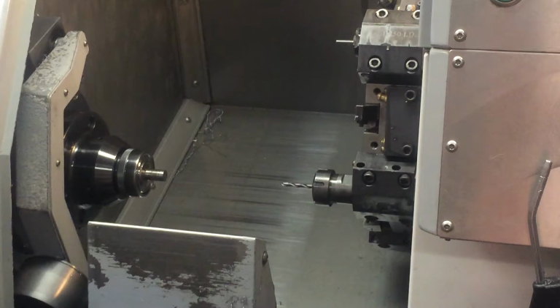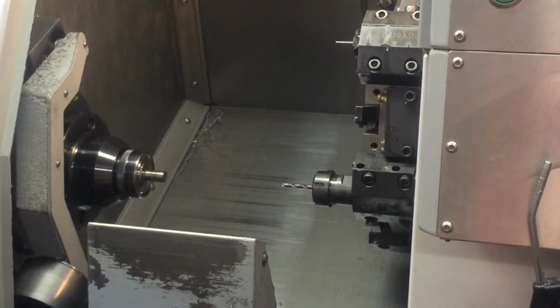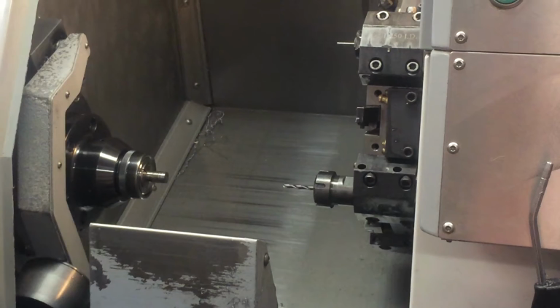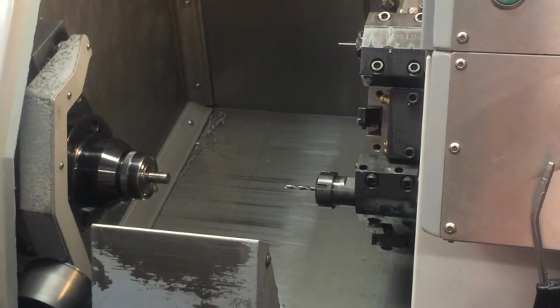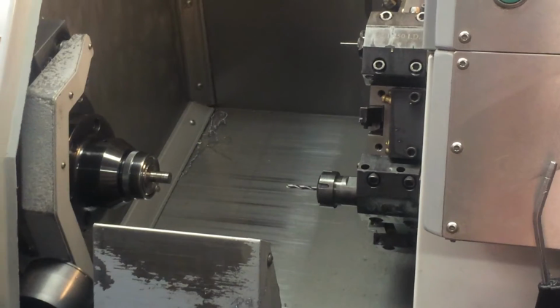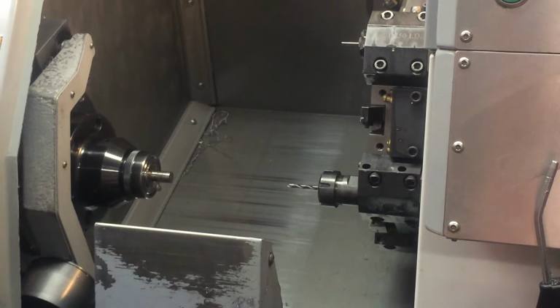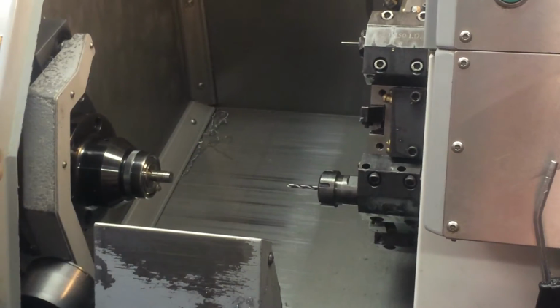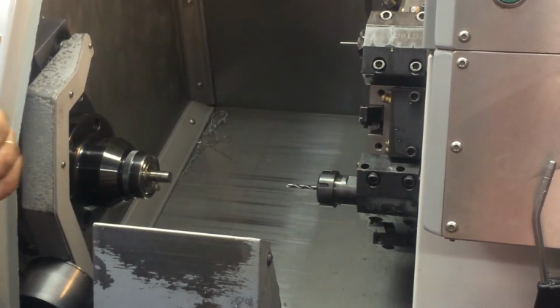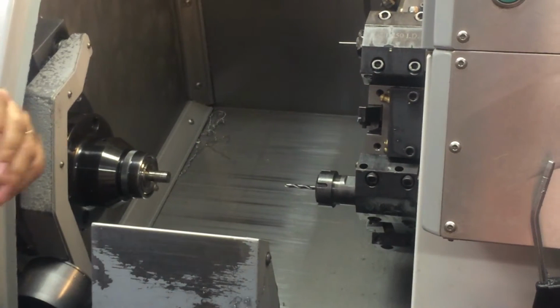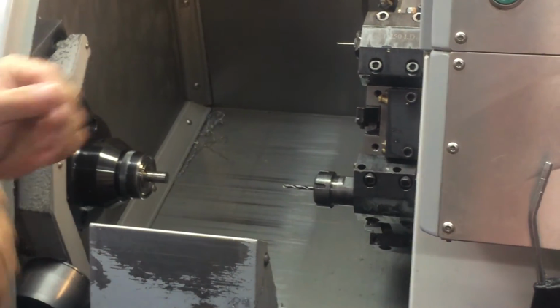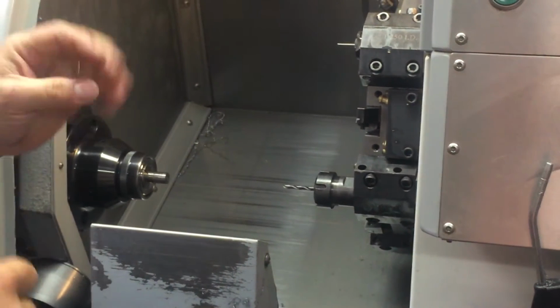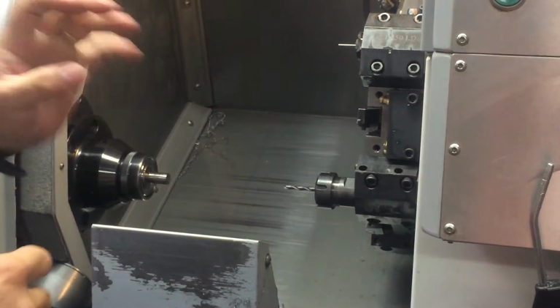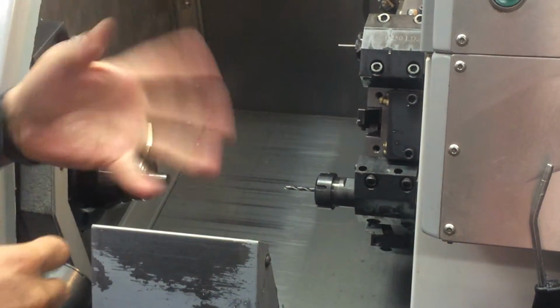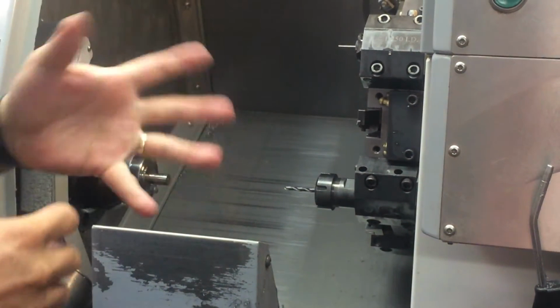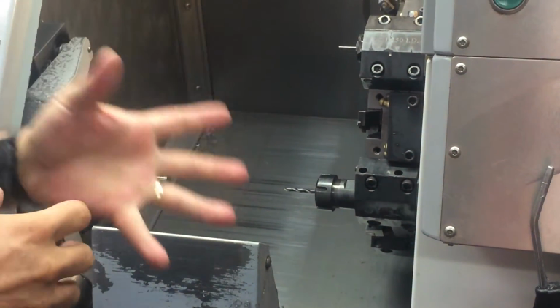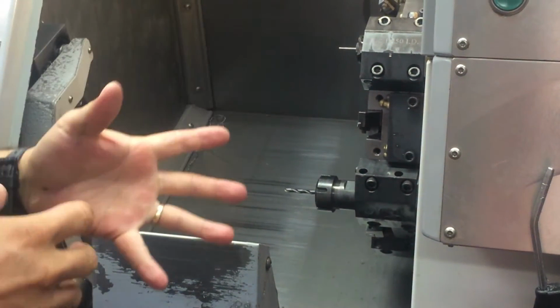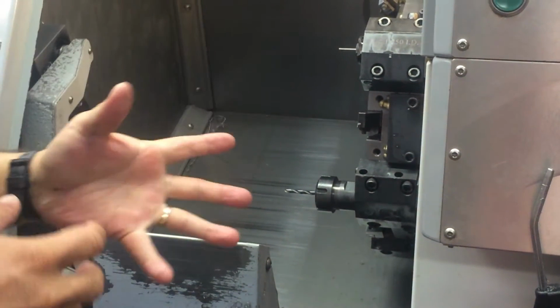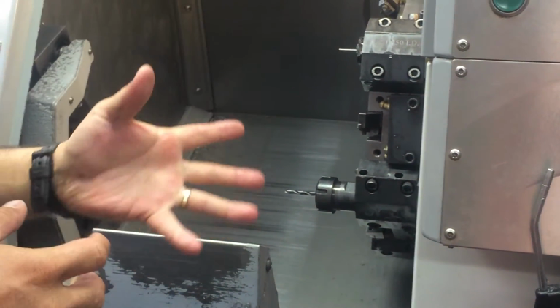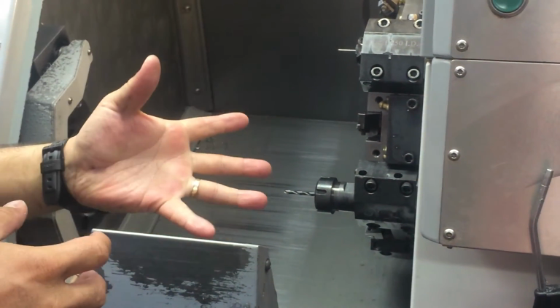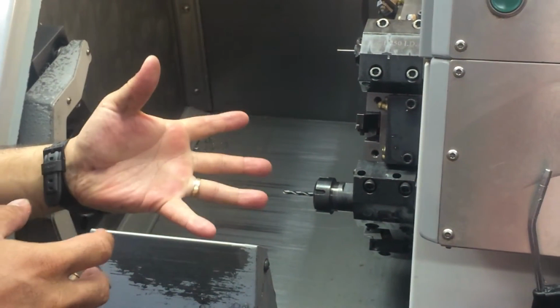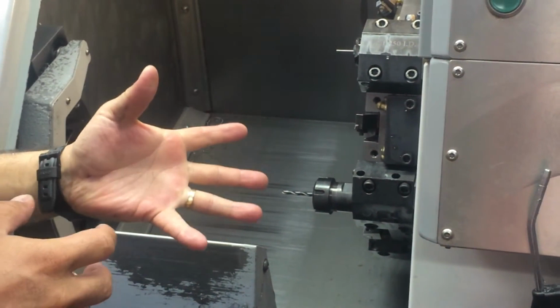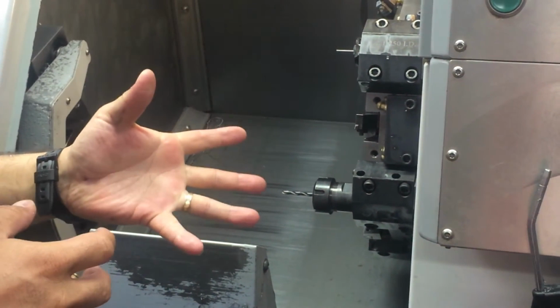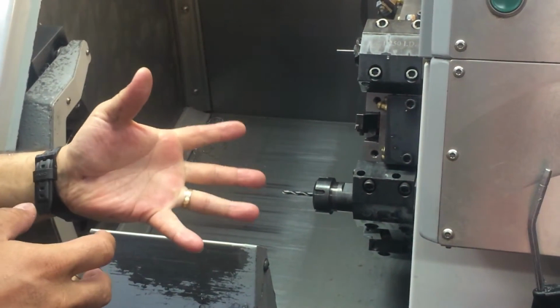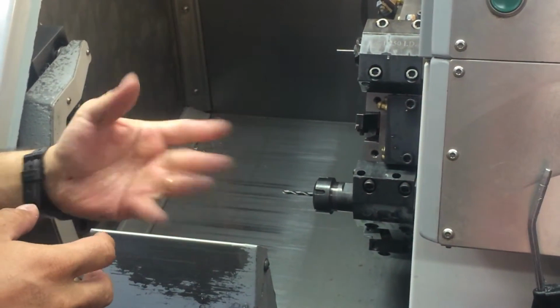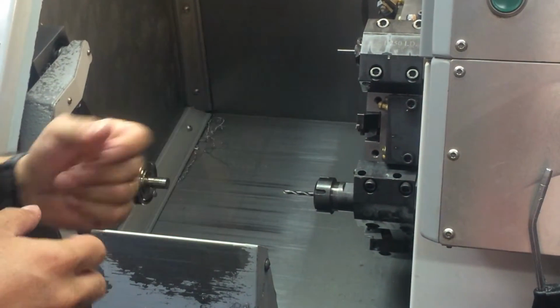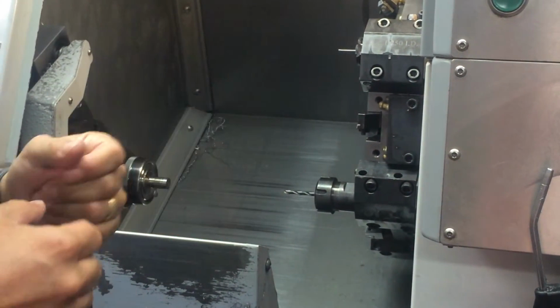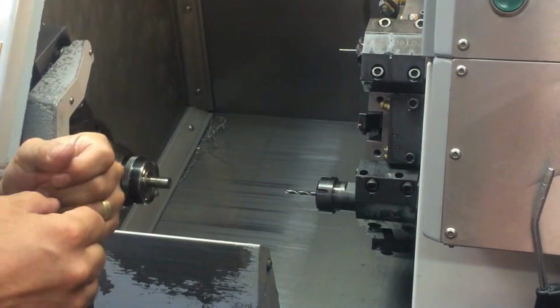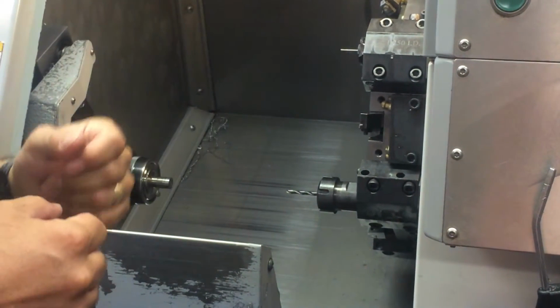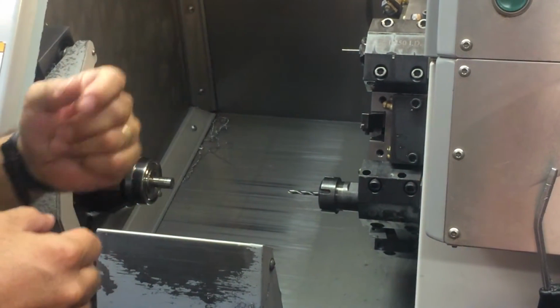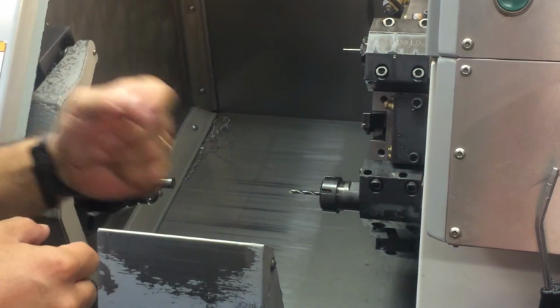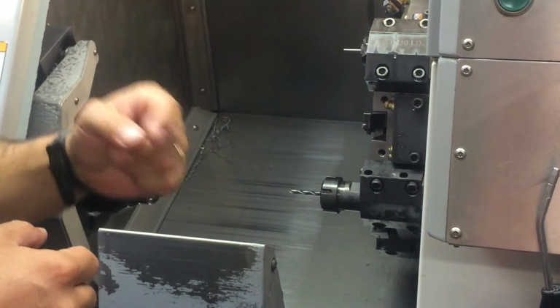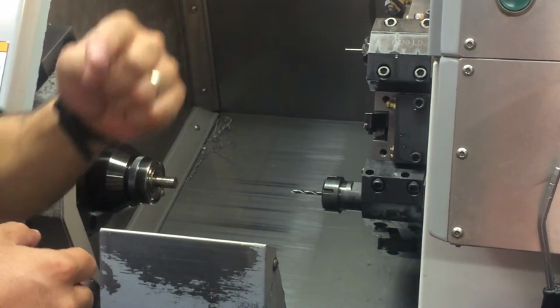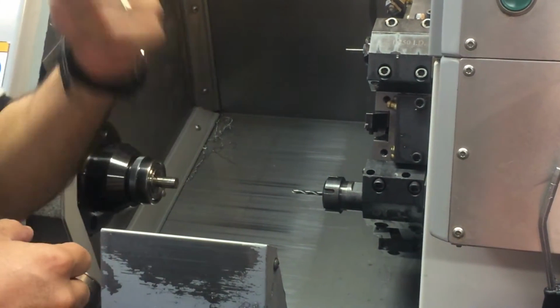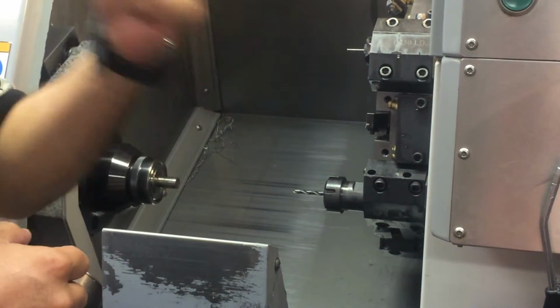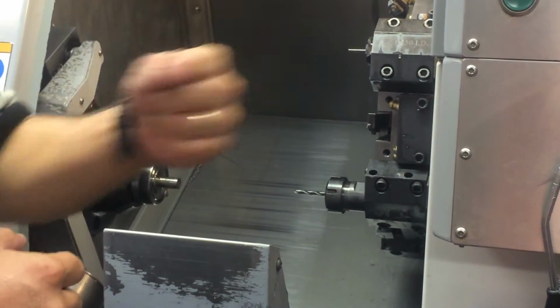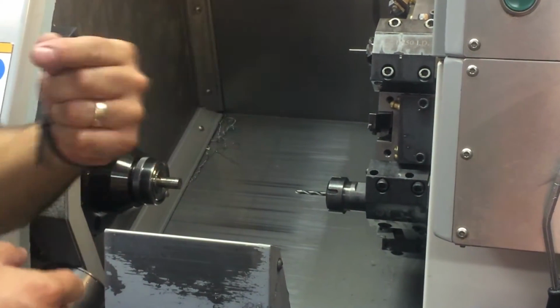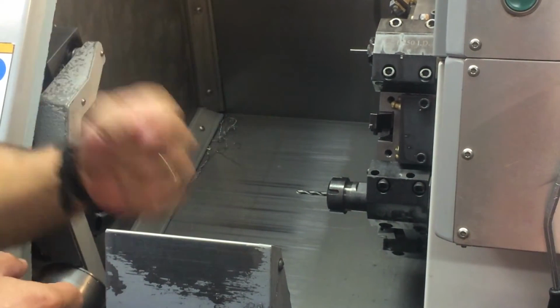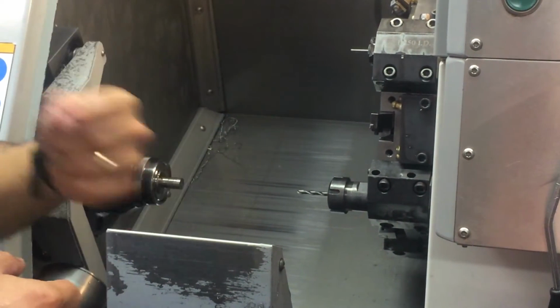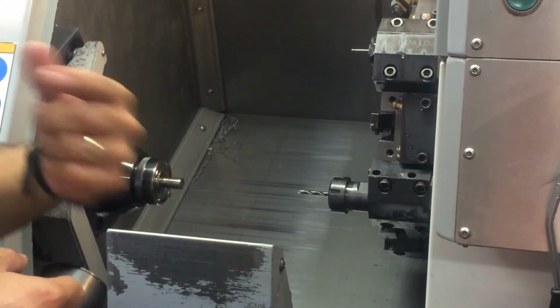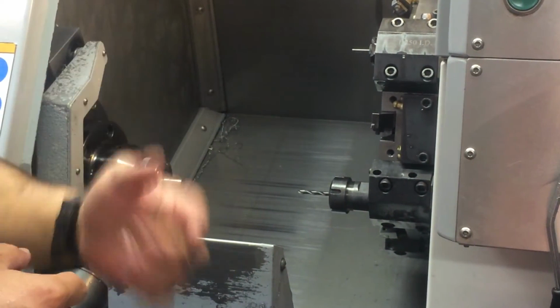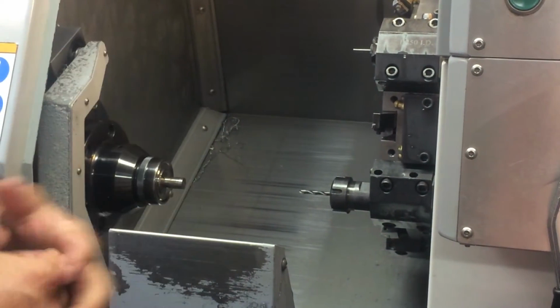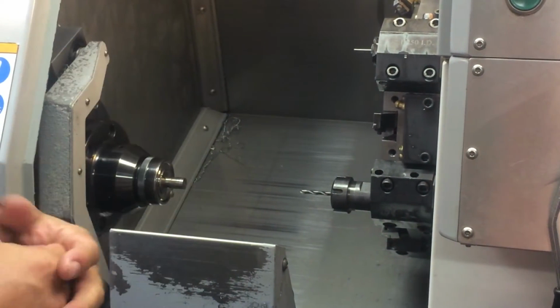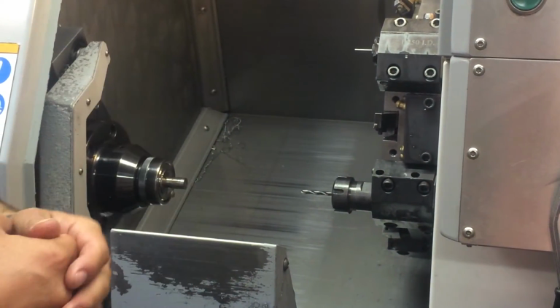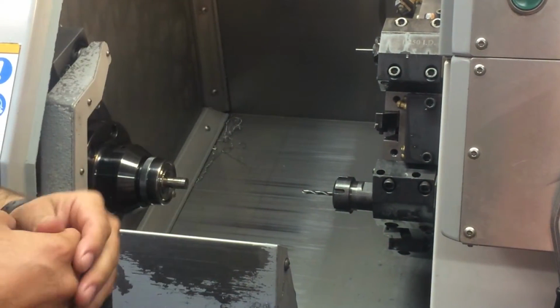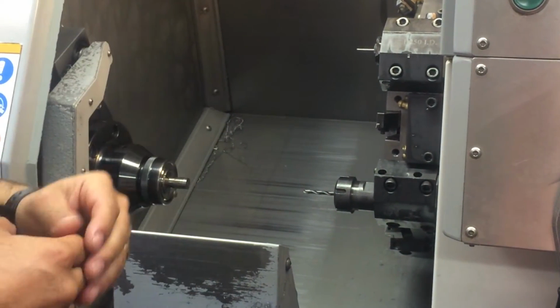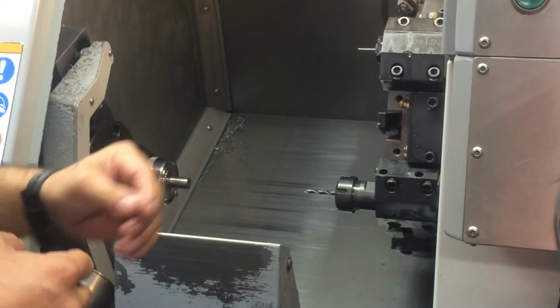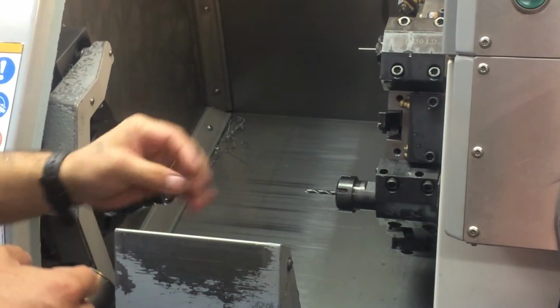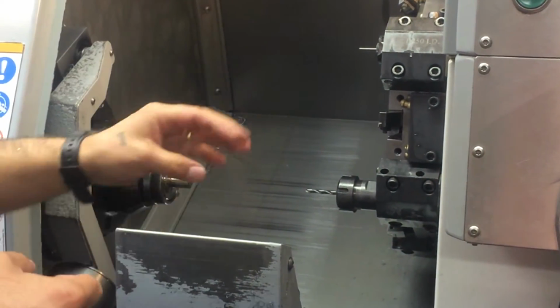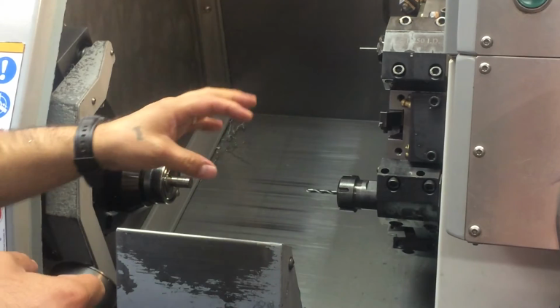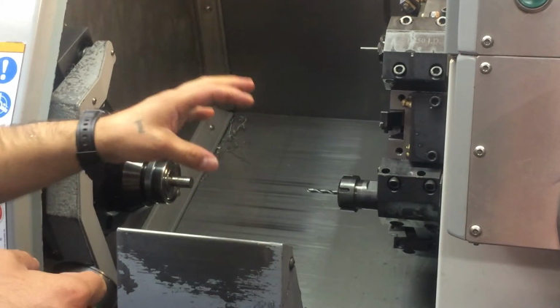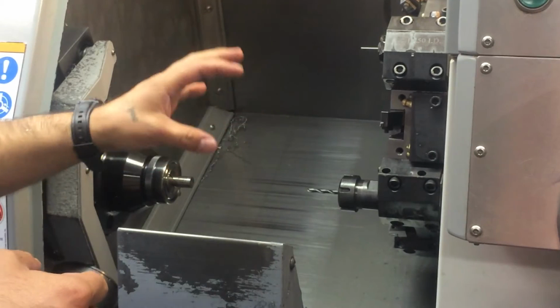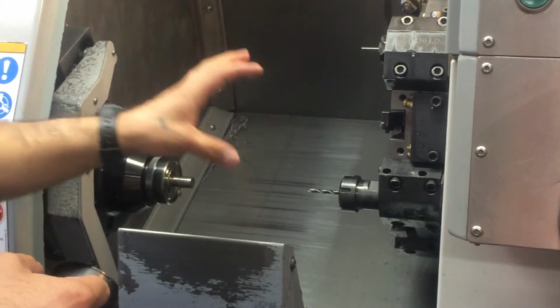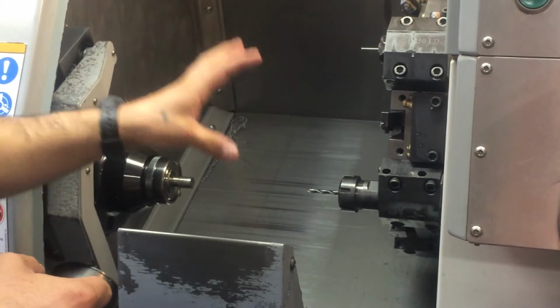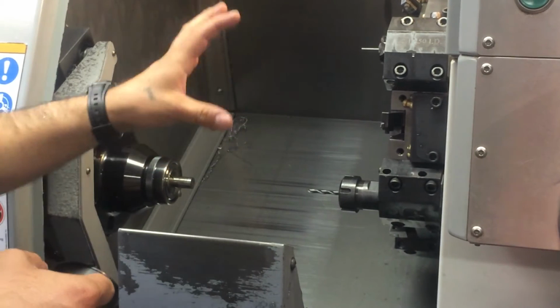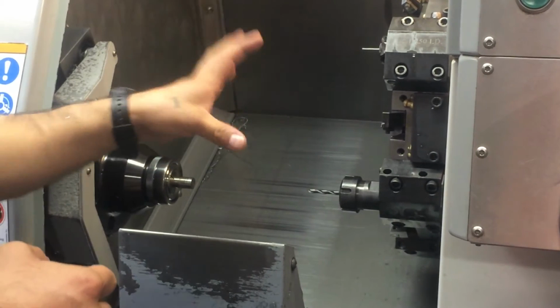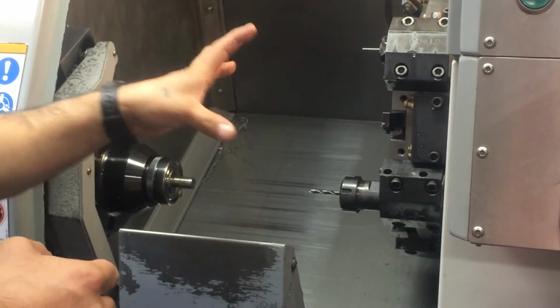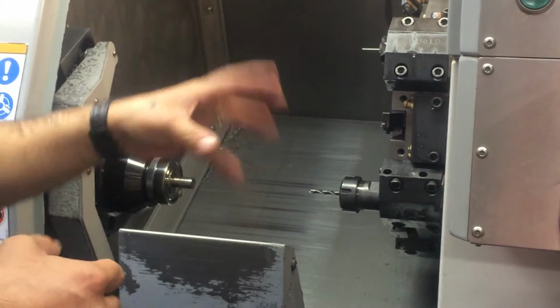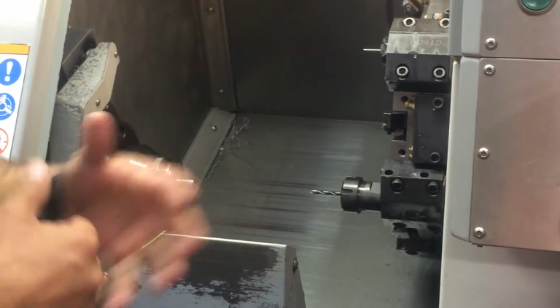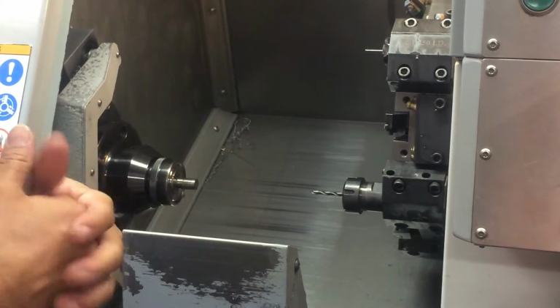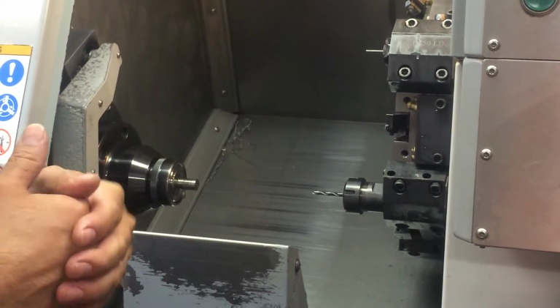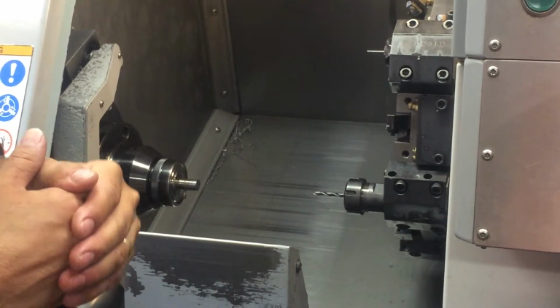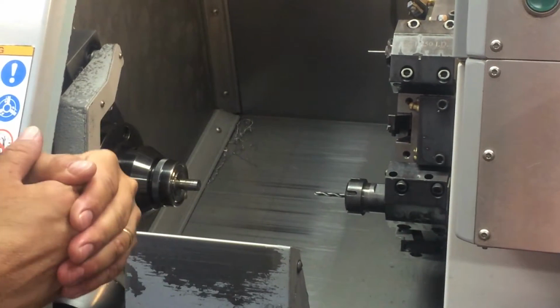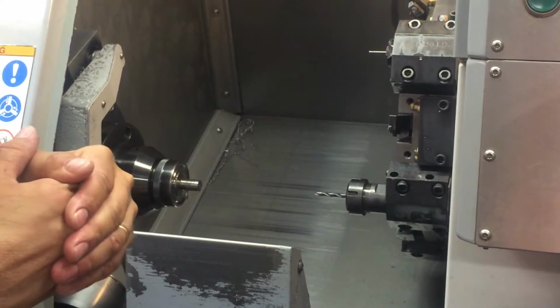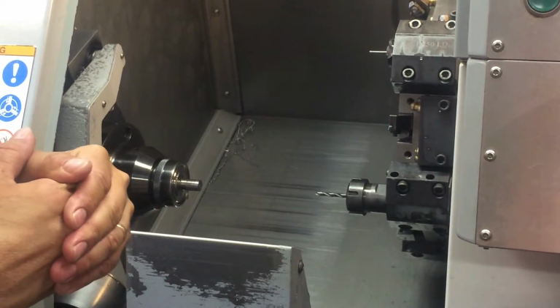Hello everyone, this is going to be a quick tutorial on how to indicate a drill on a CNC lathe.